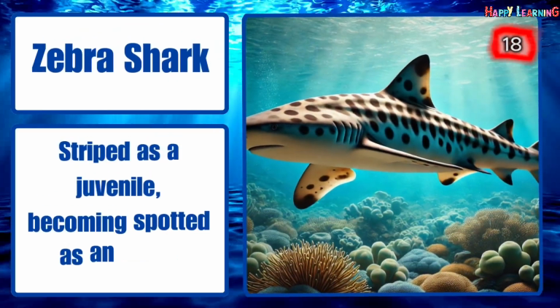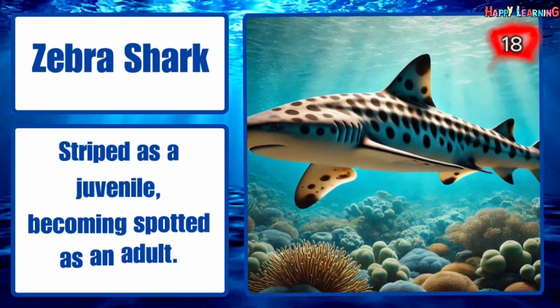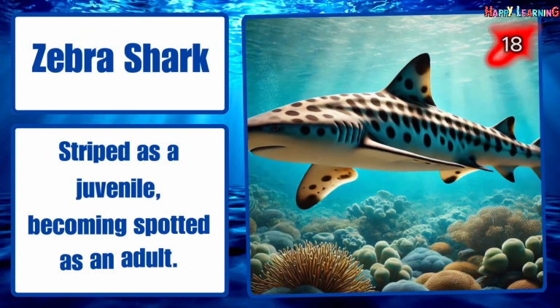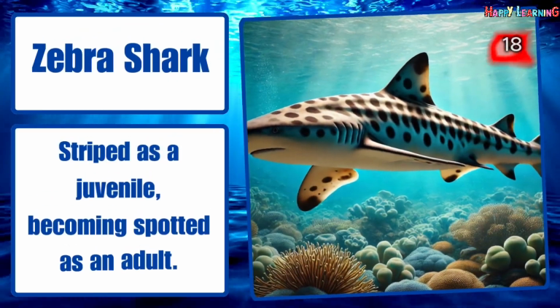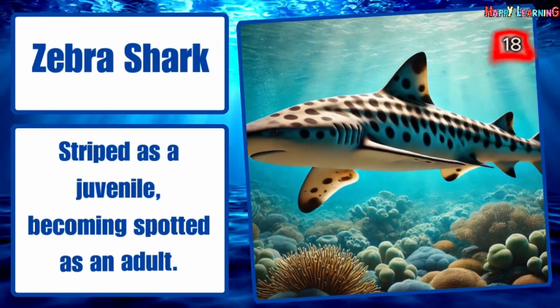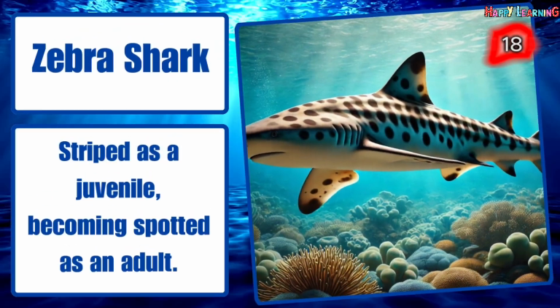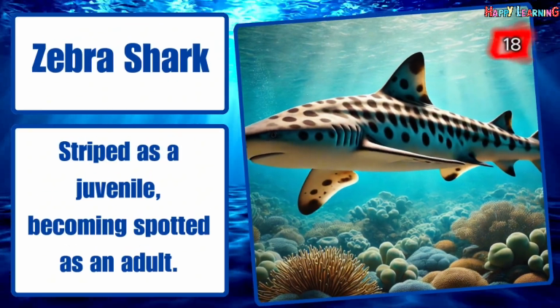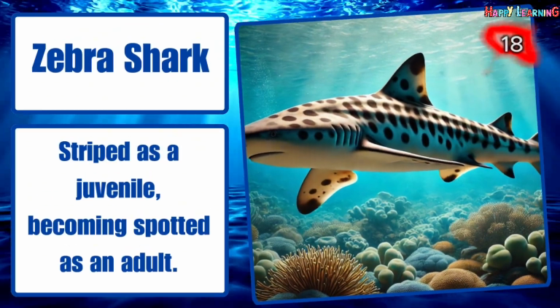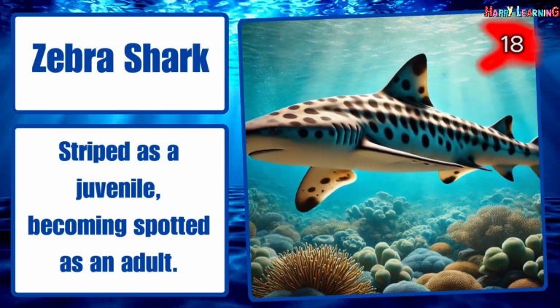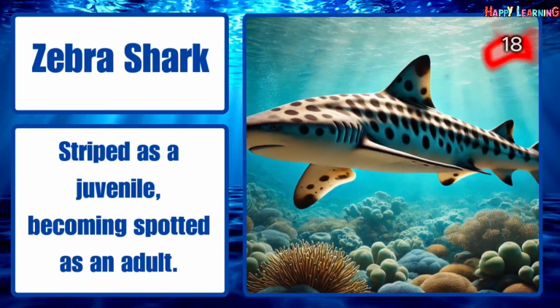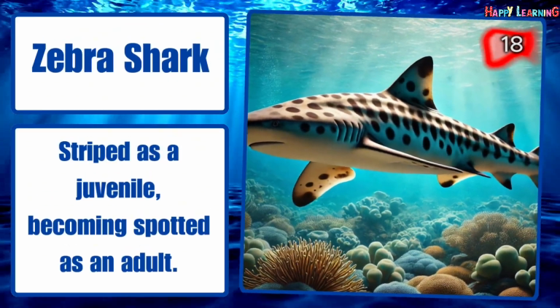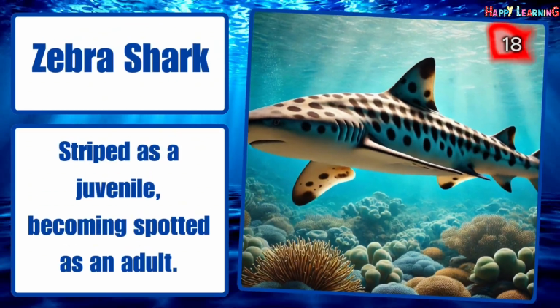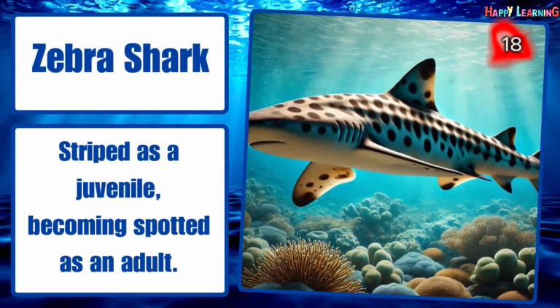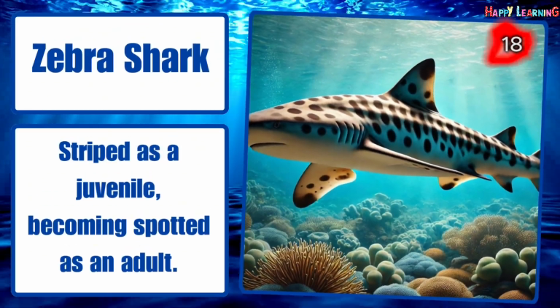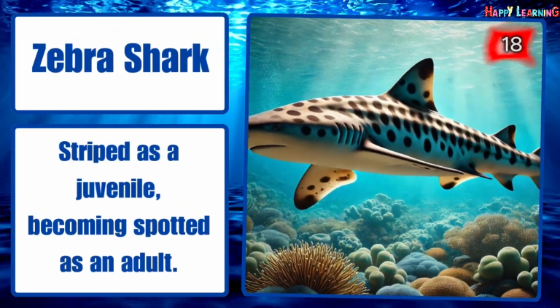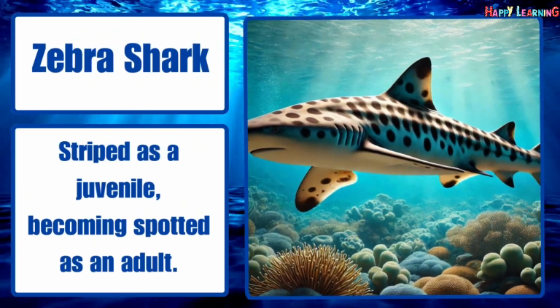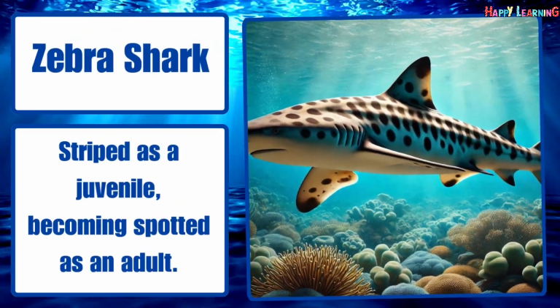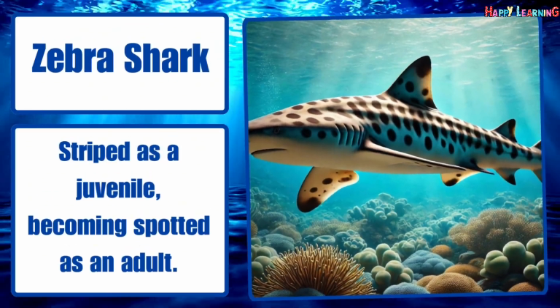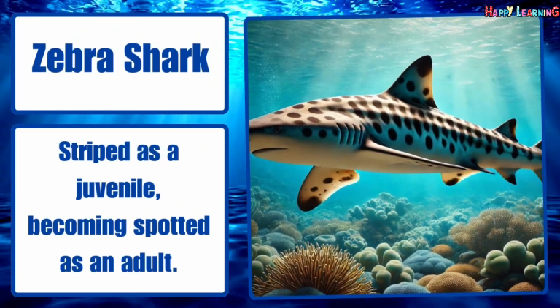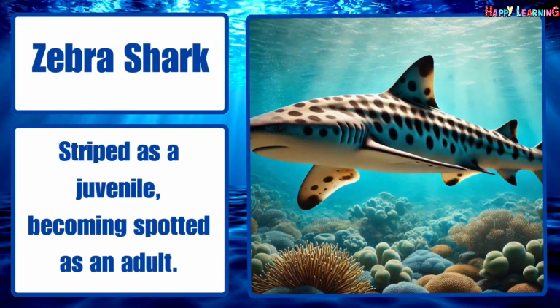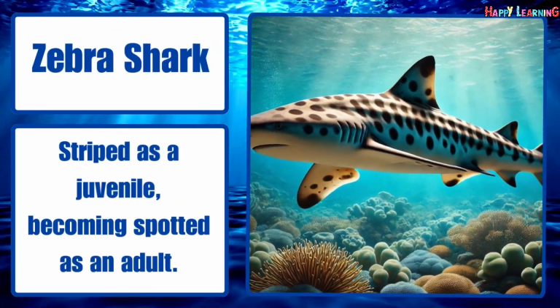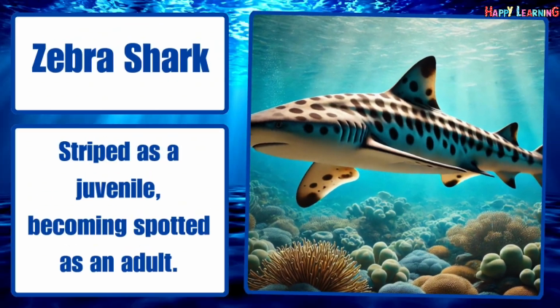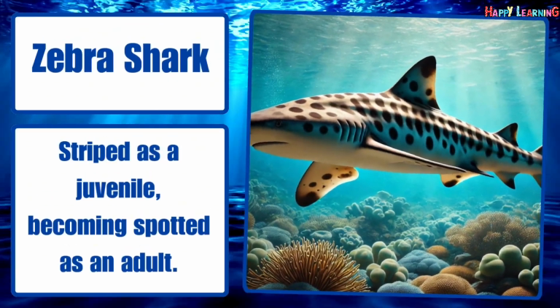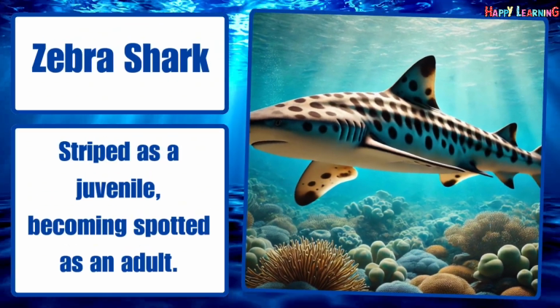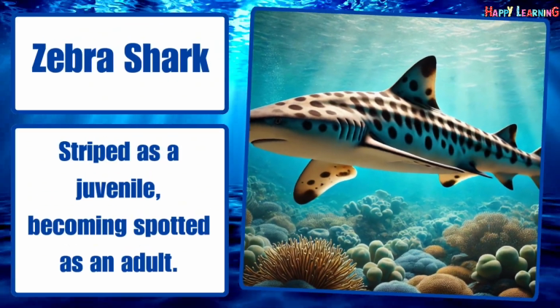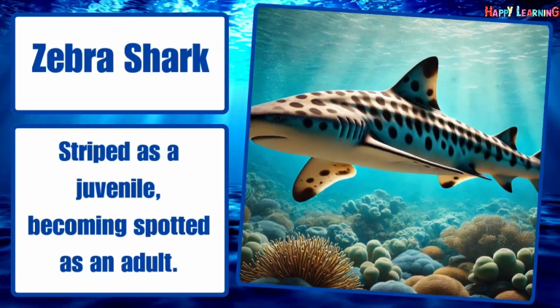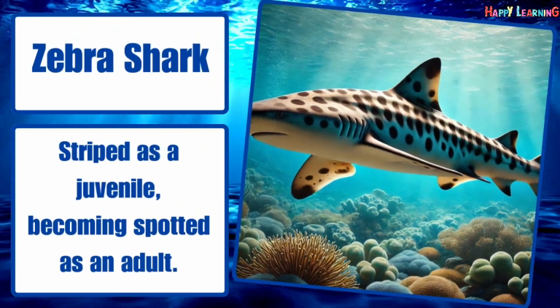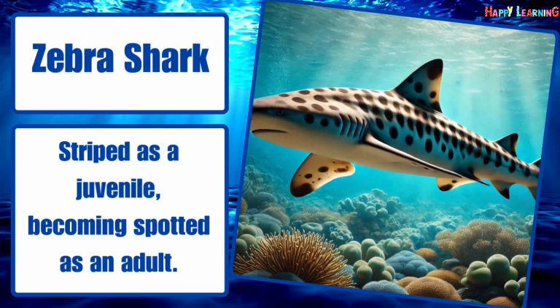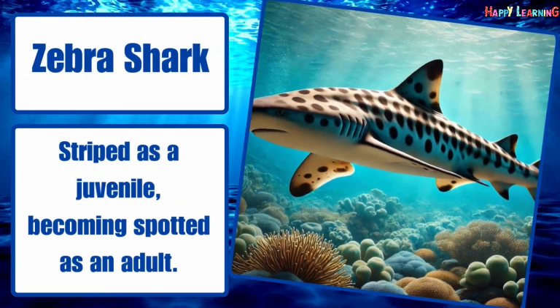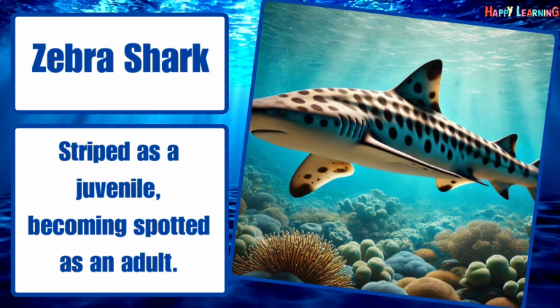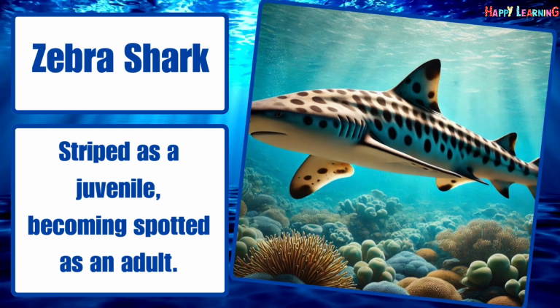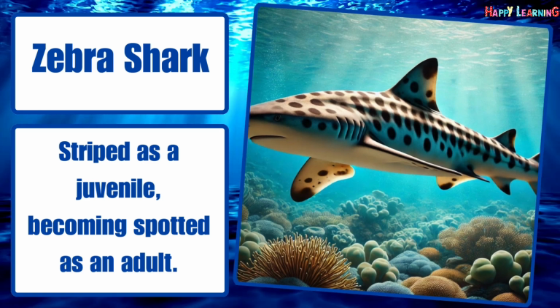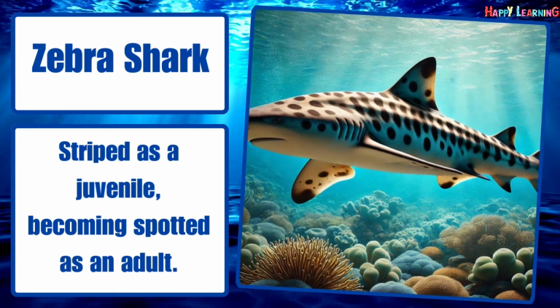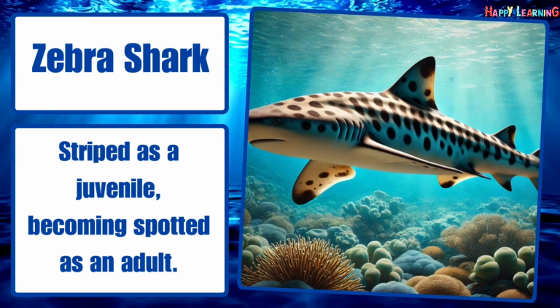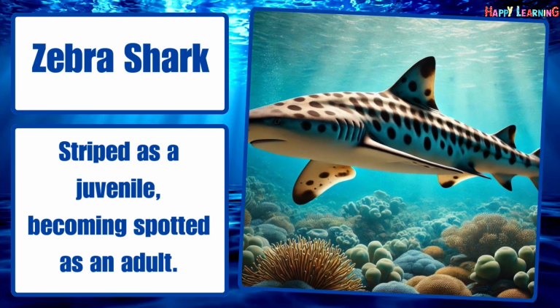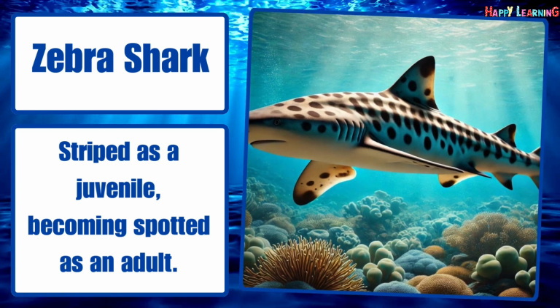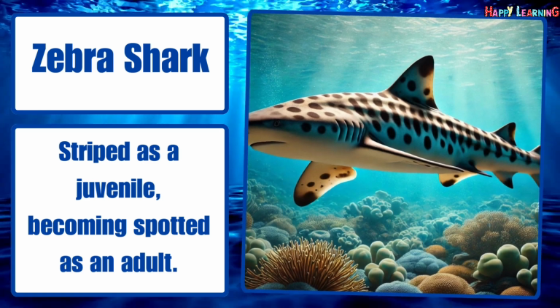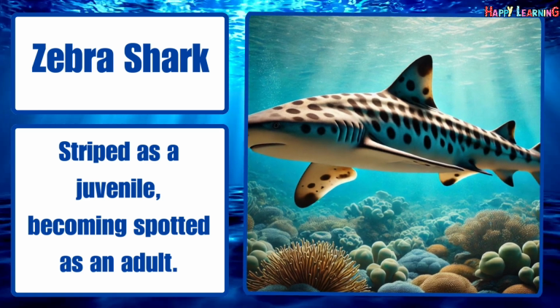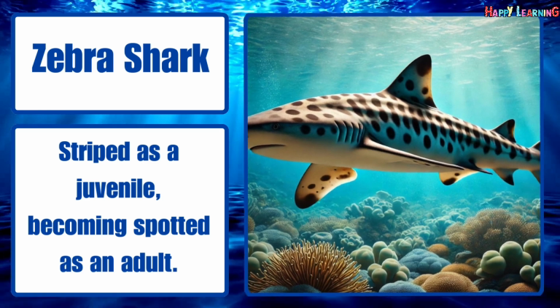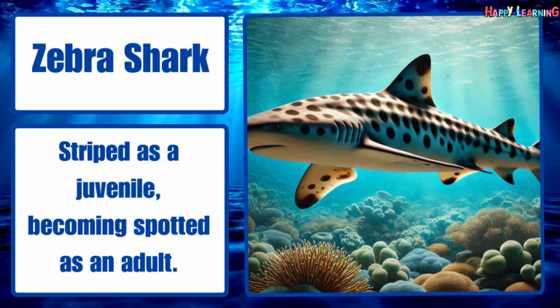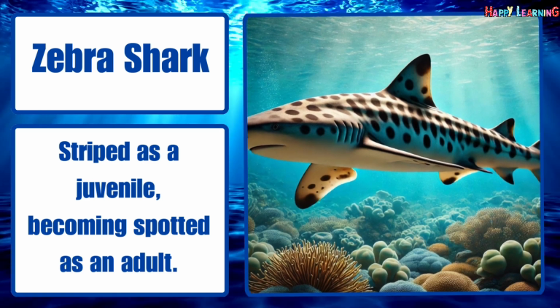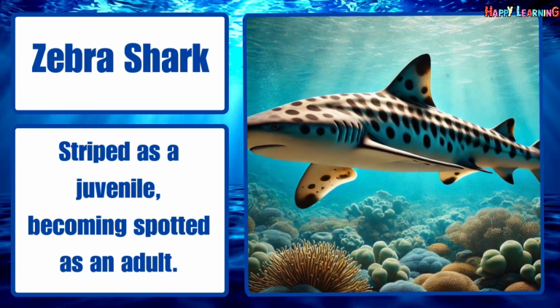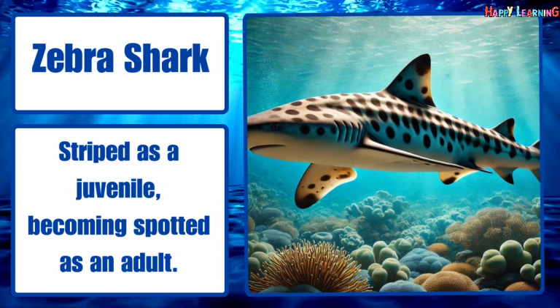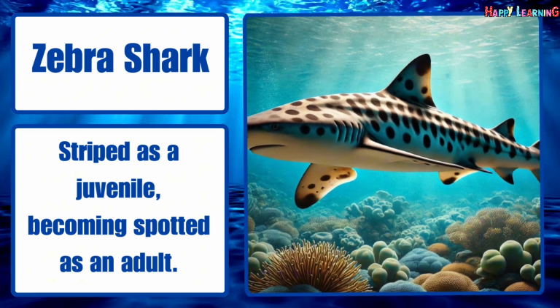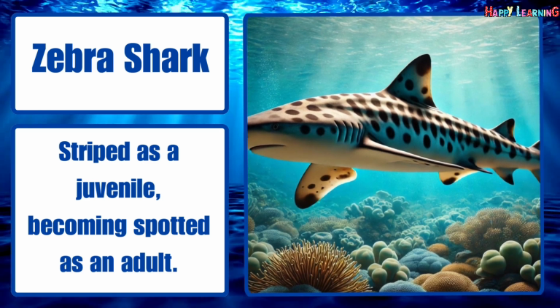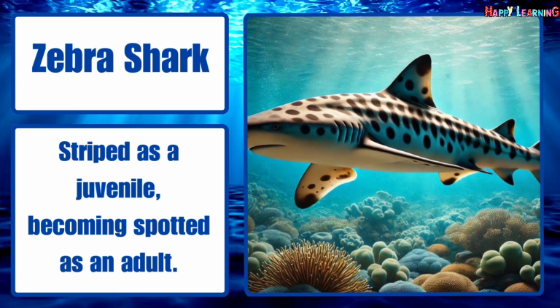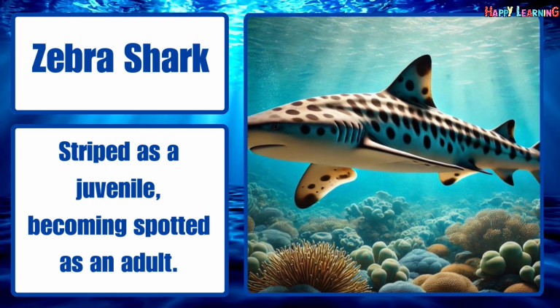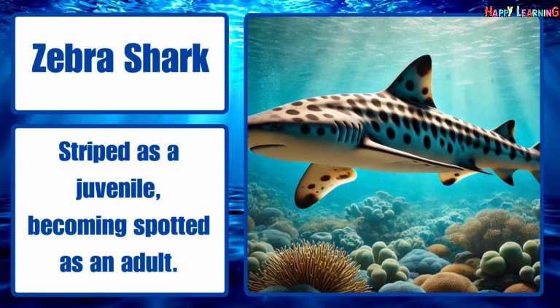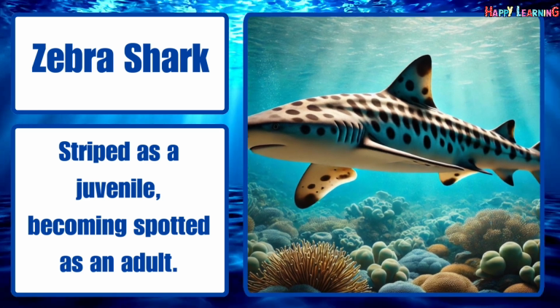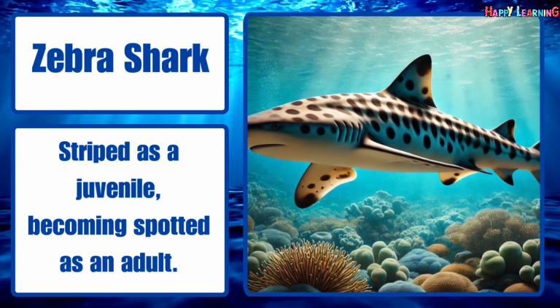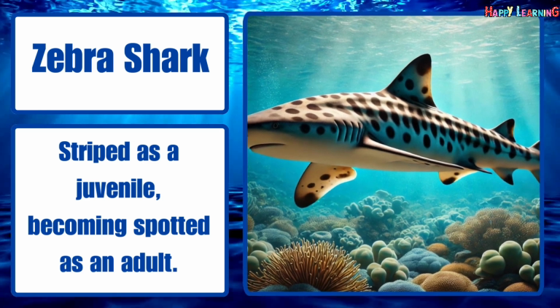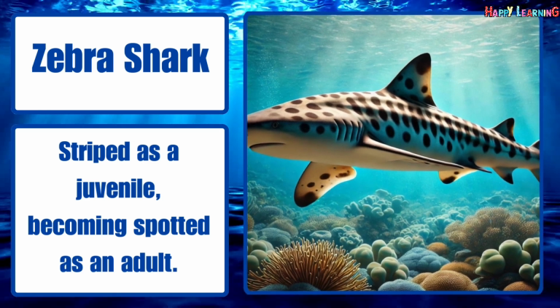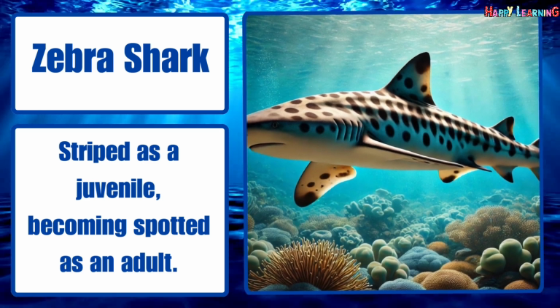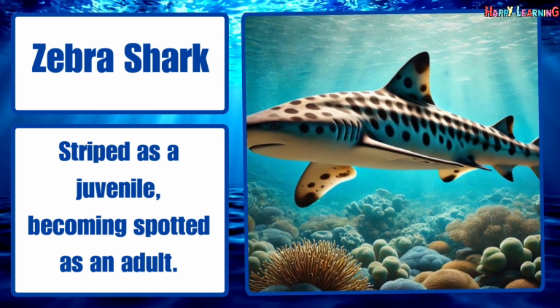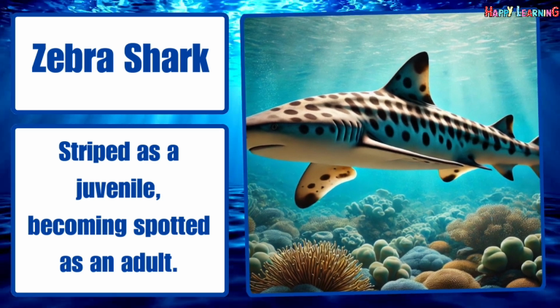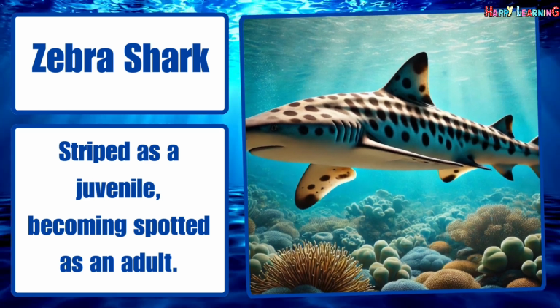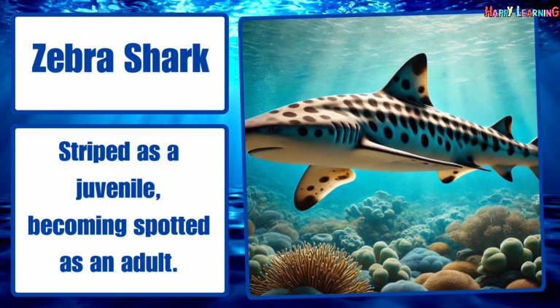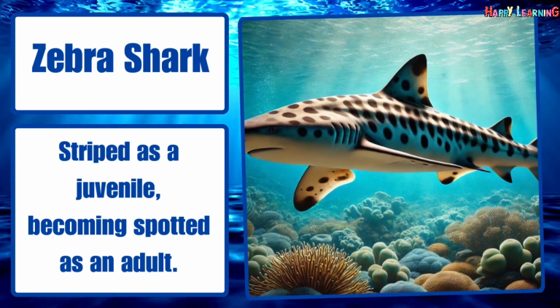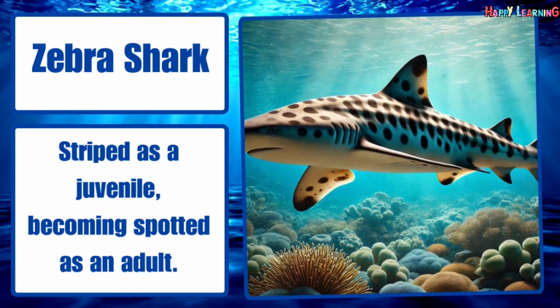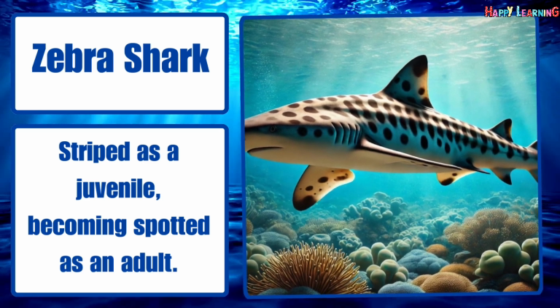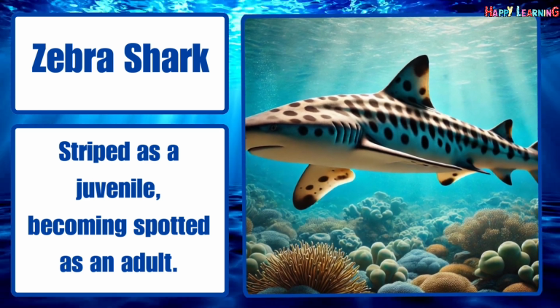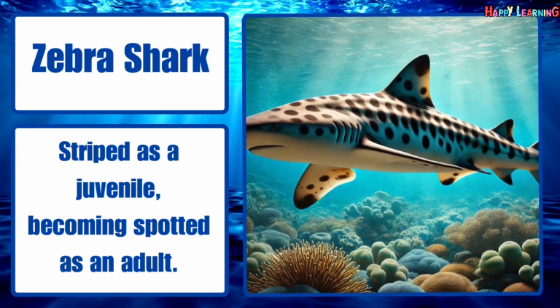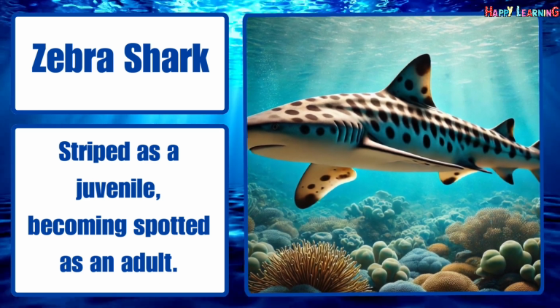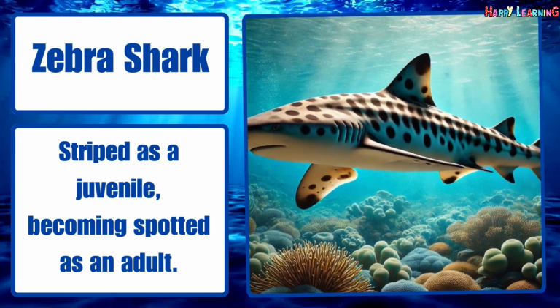Zebra shark. Striped as a juvenile, becoming spotted as an adult.